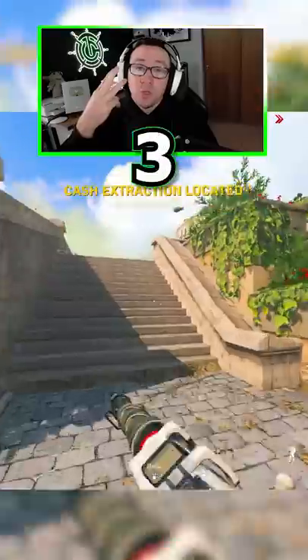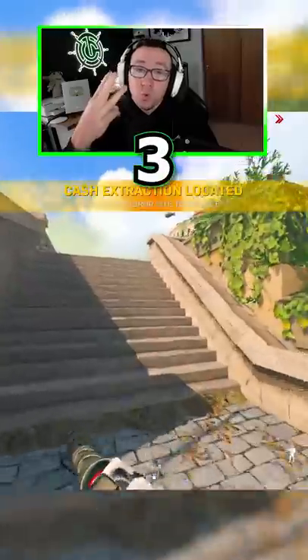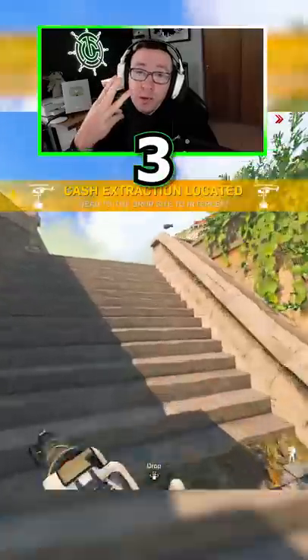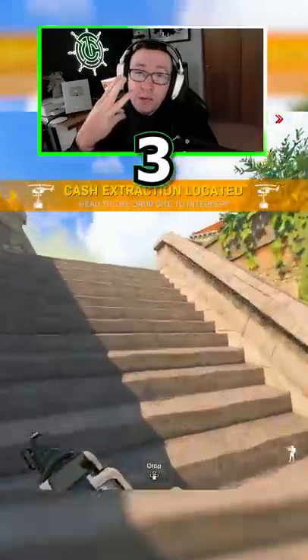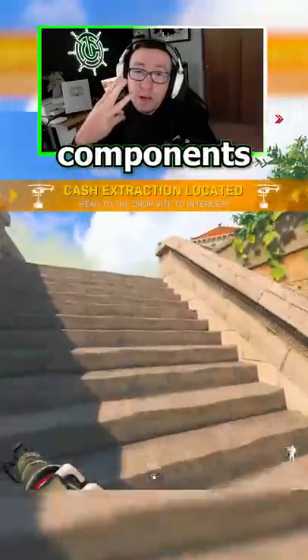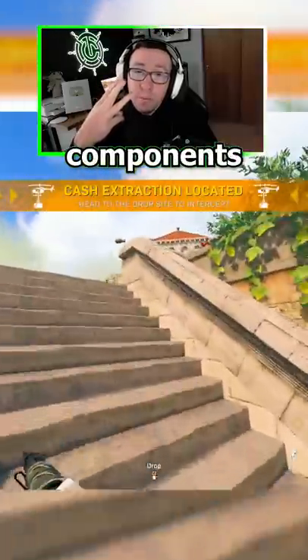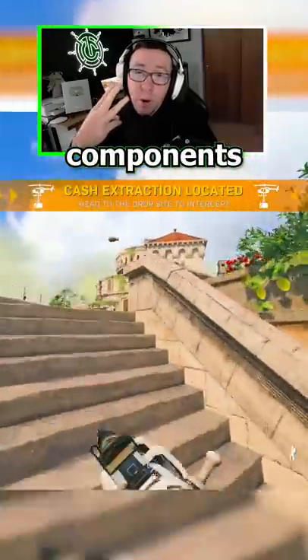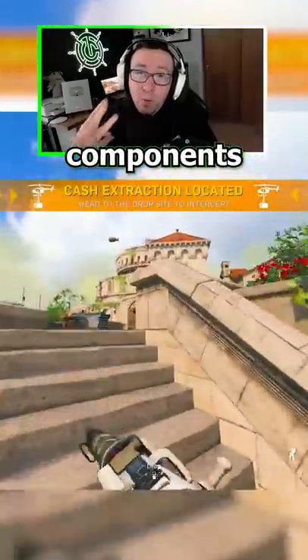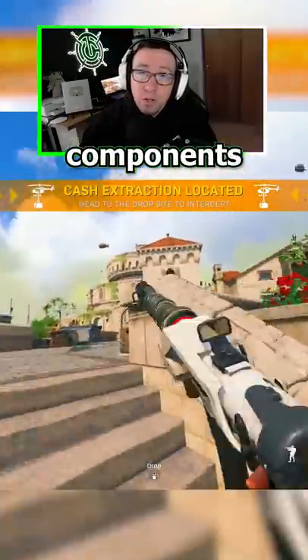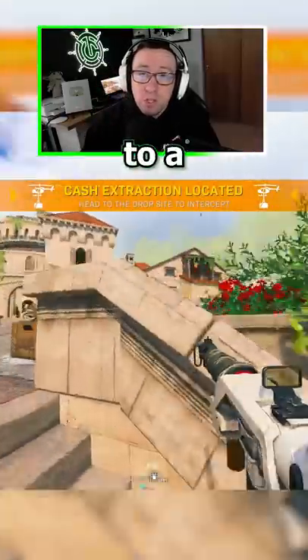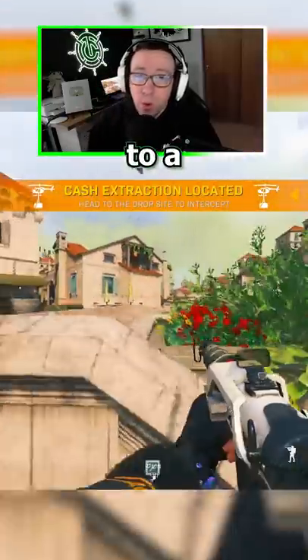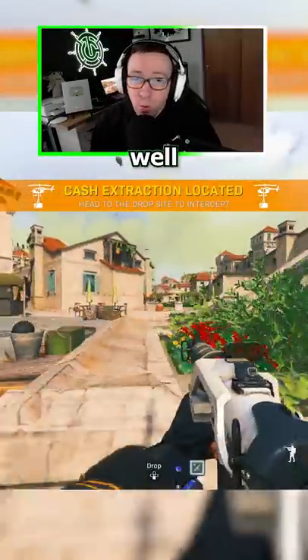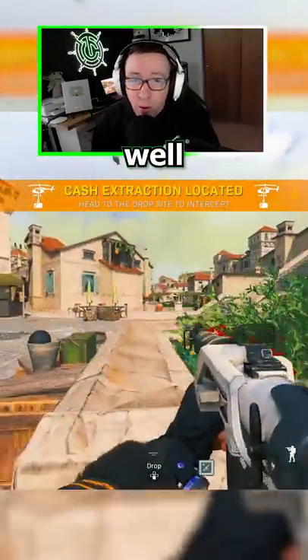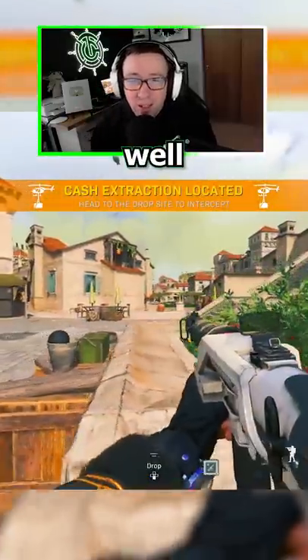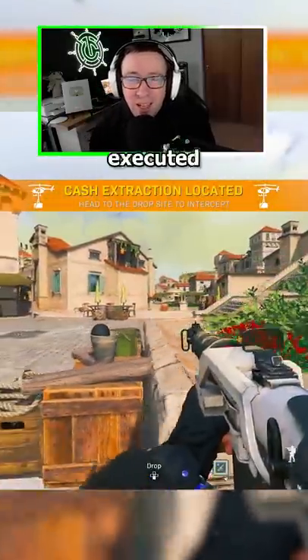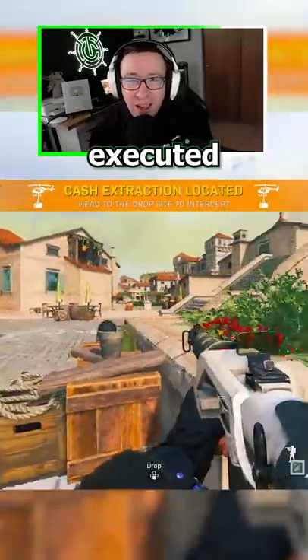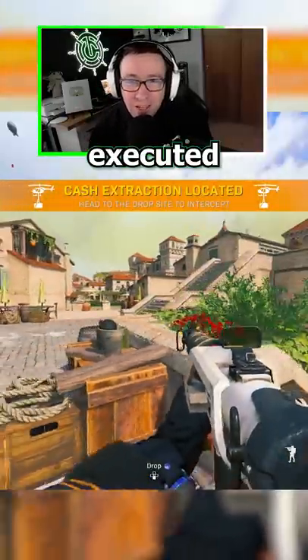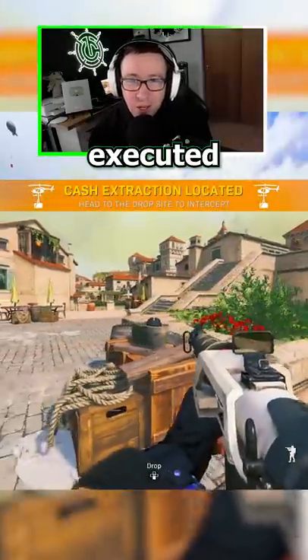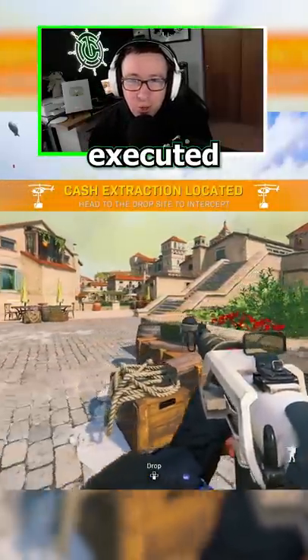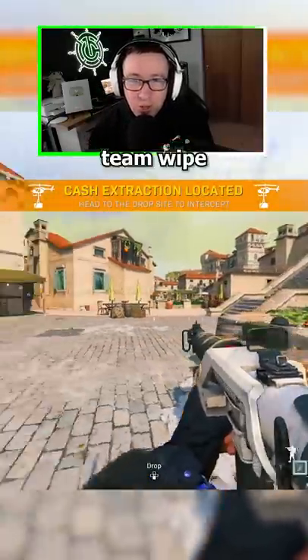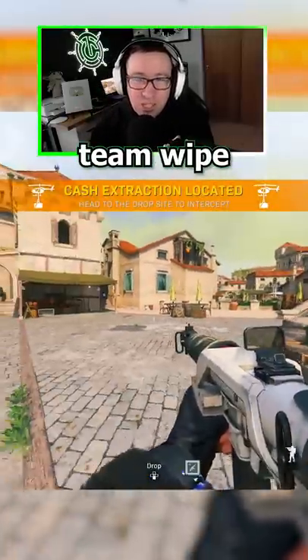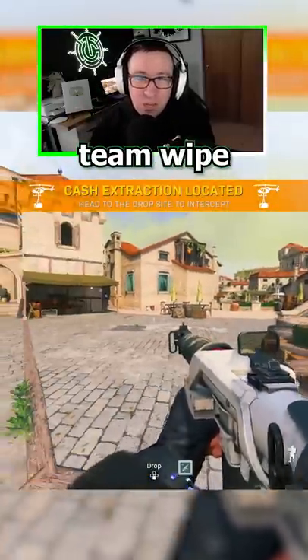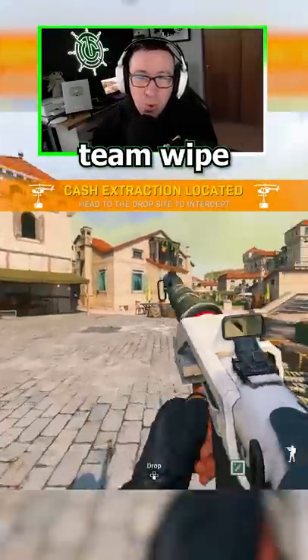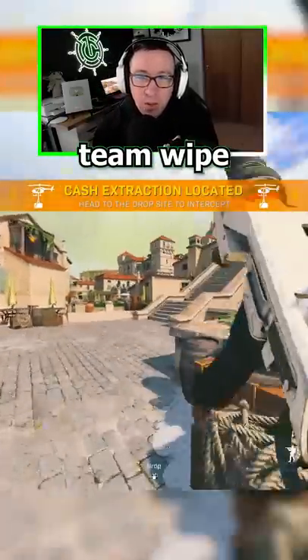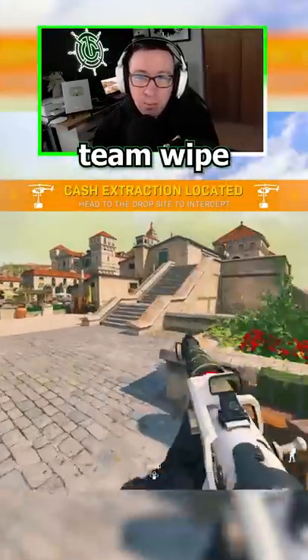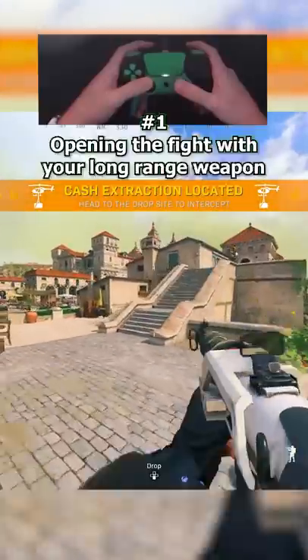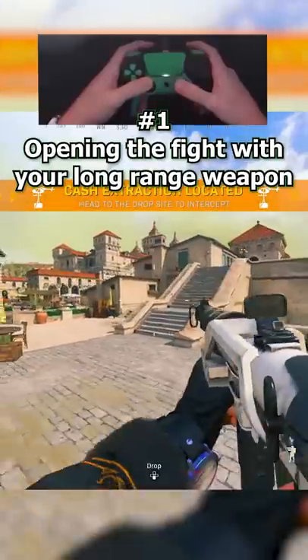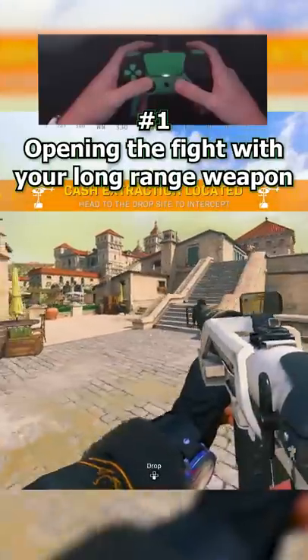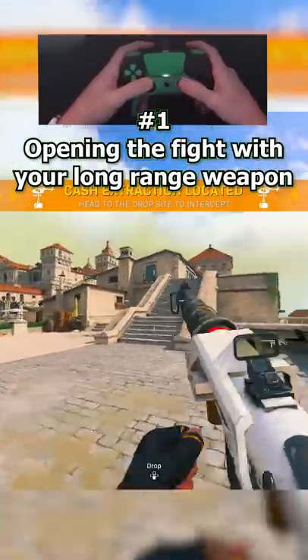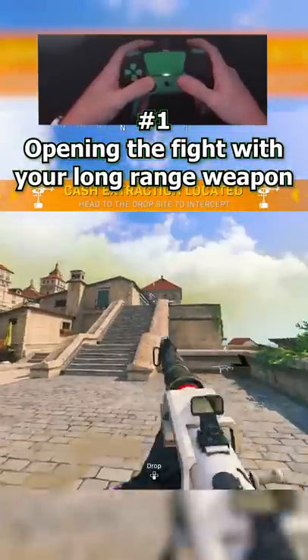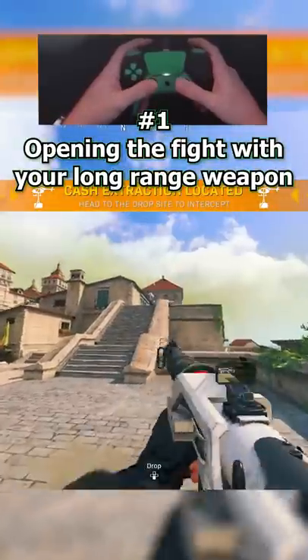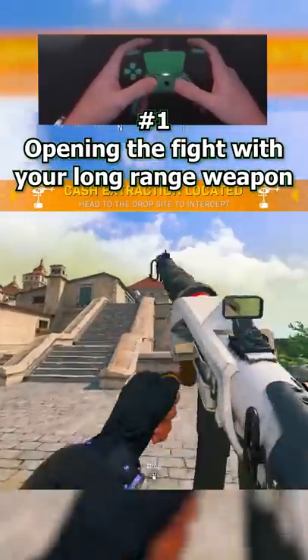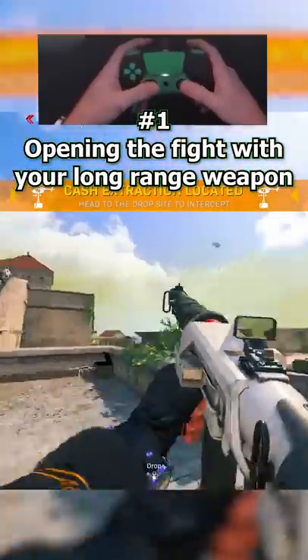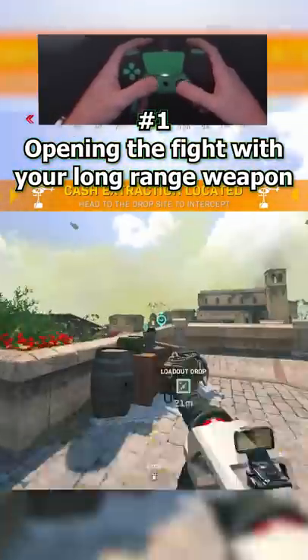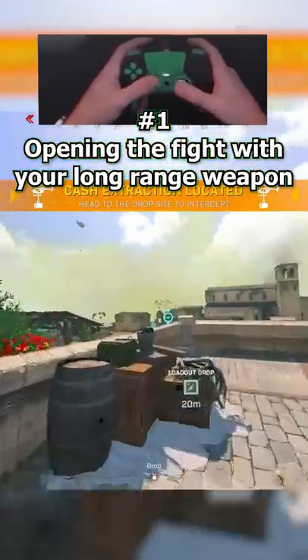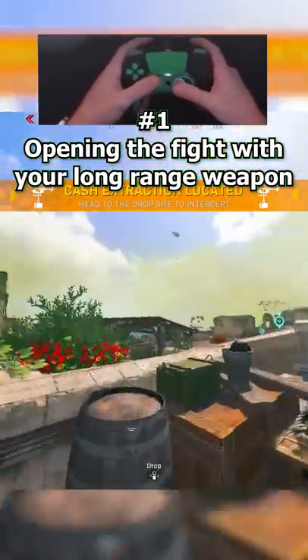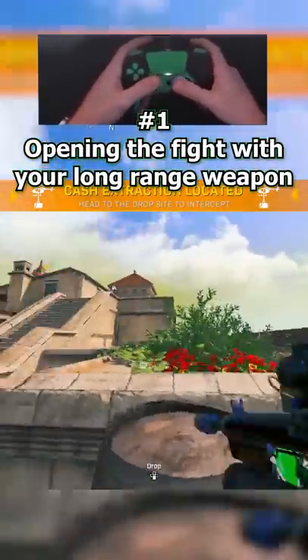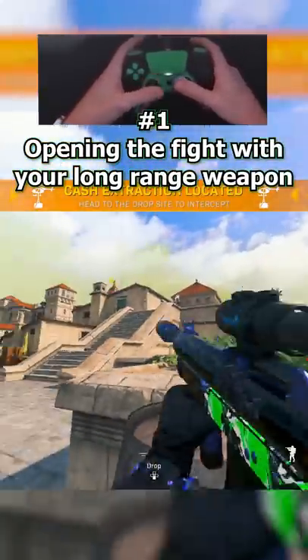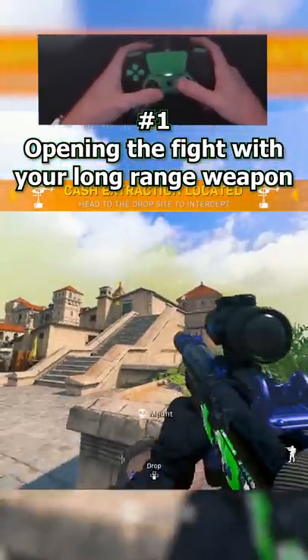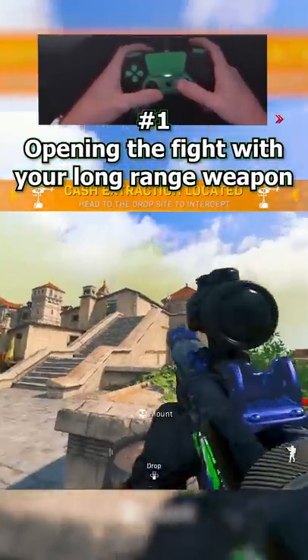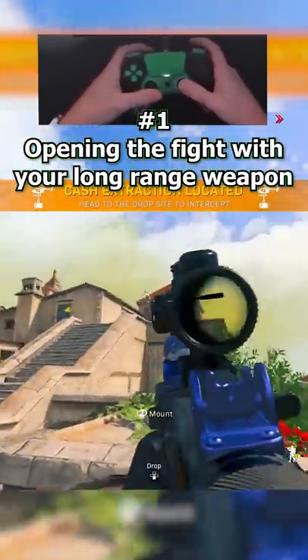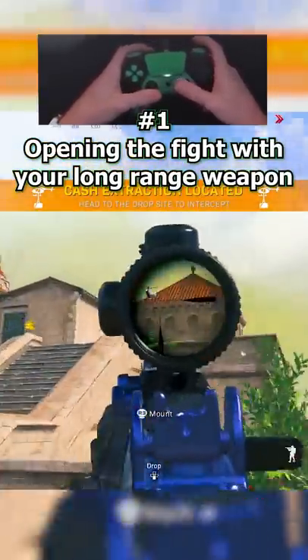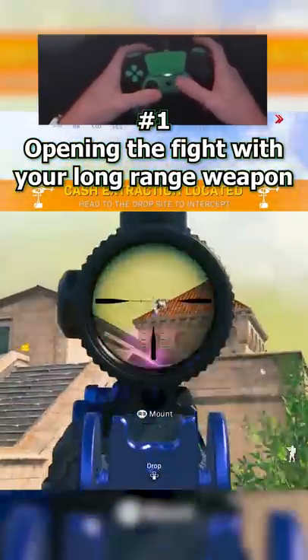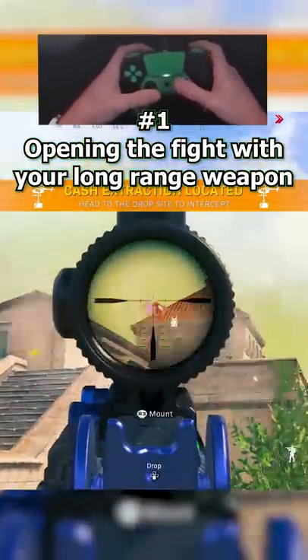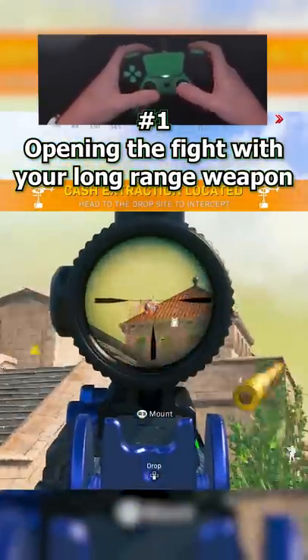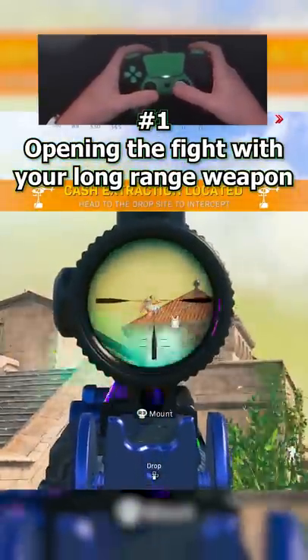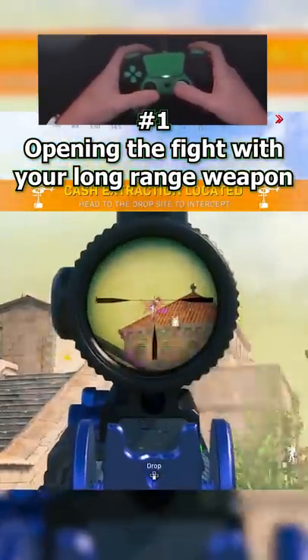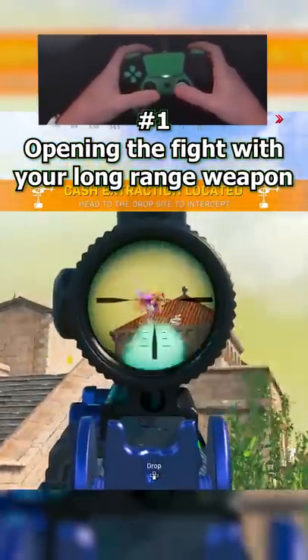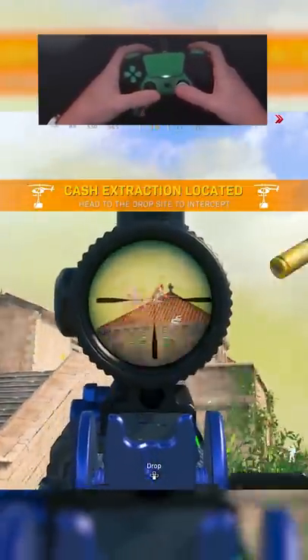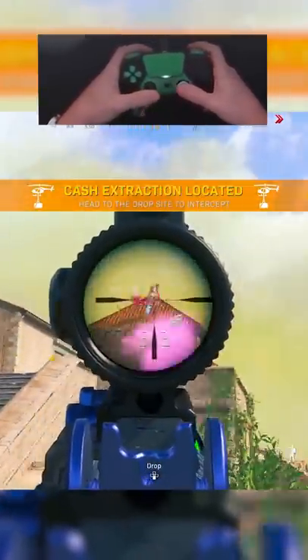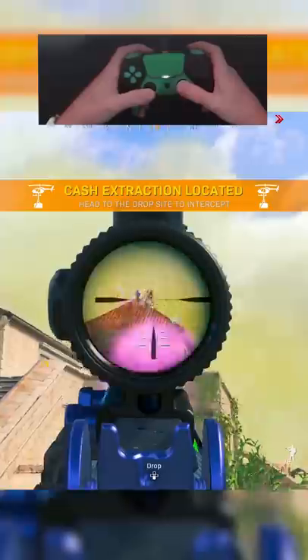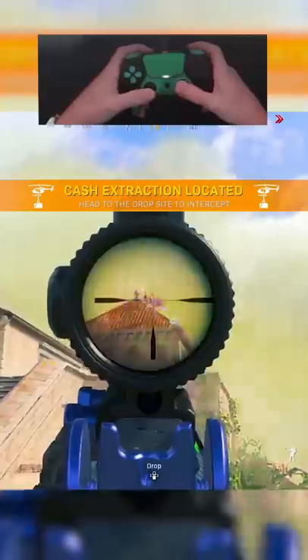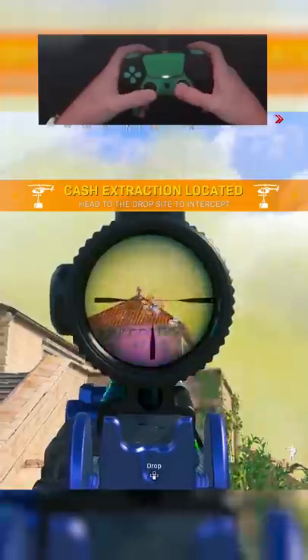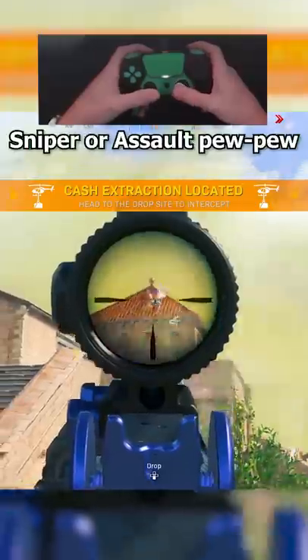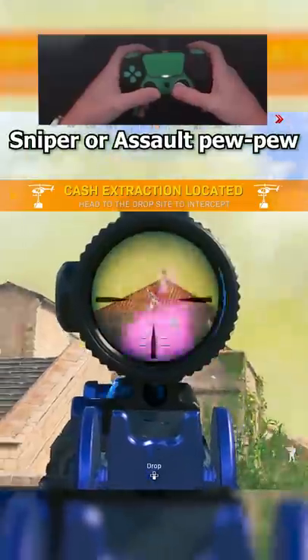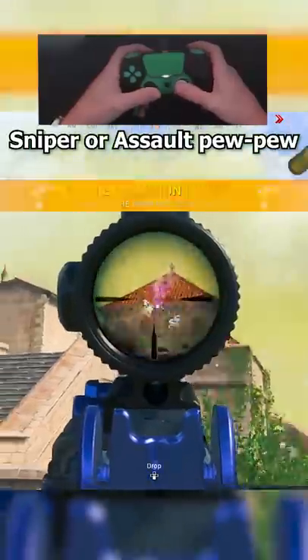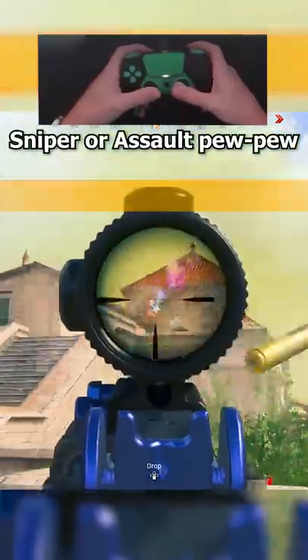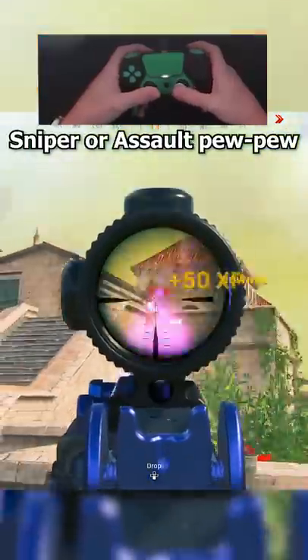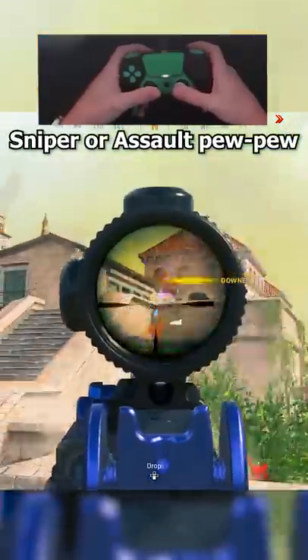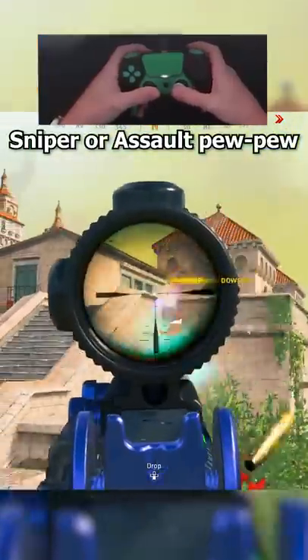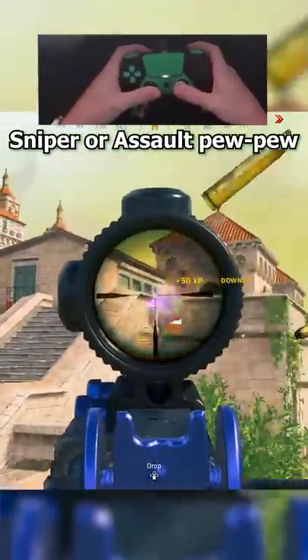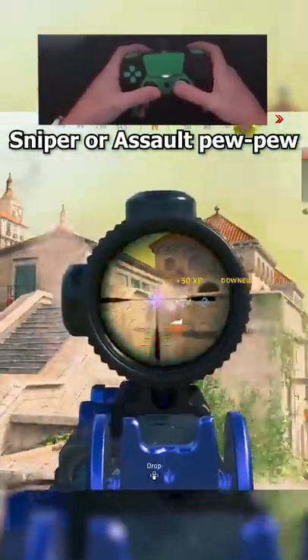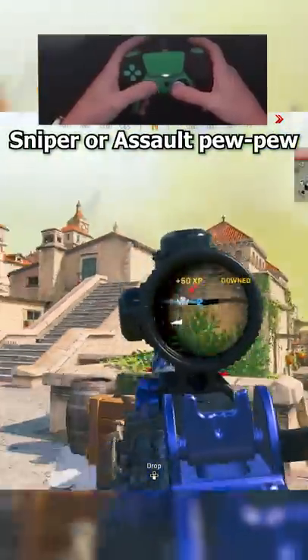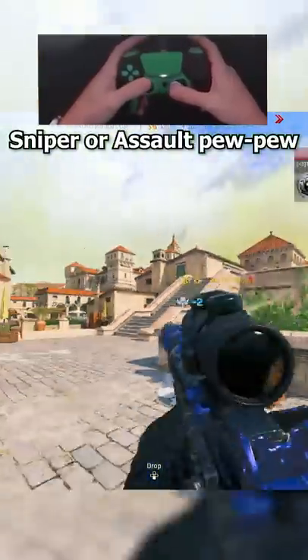There are three components to a well-executed team wipe. Number one, opening the fight with your long-range weapon. This is typically a sniper or an assault rifle.